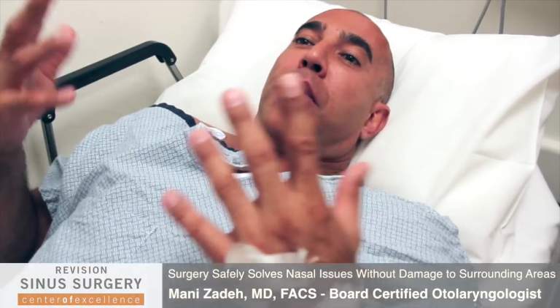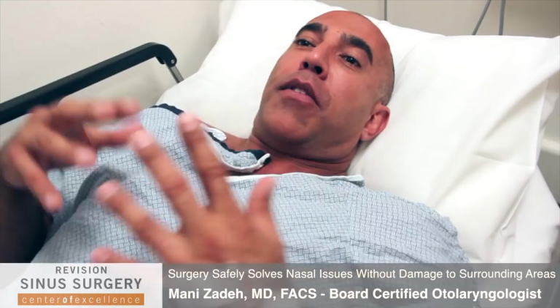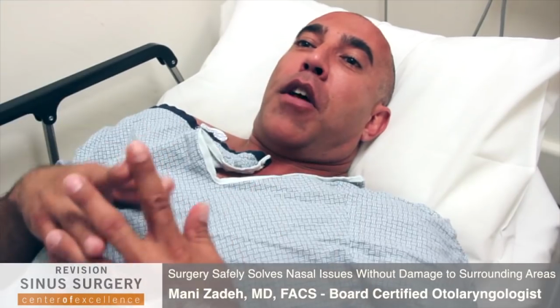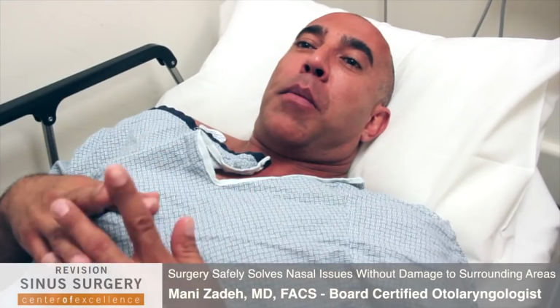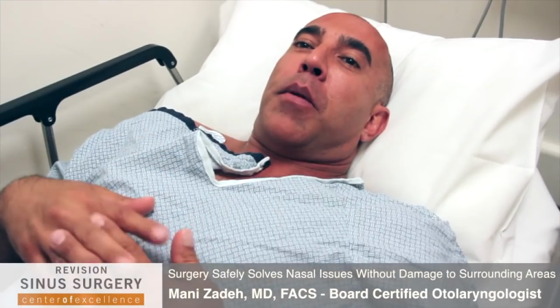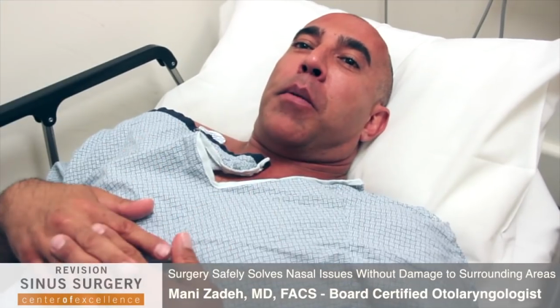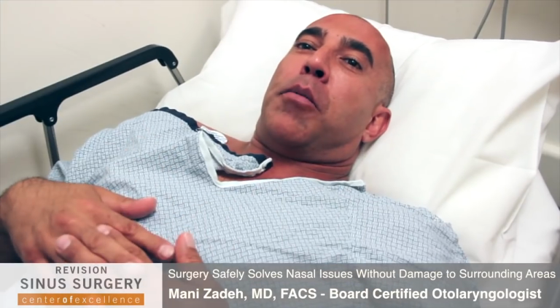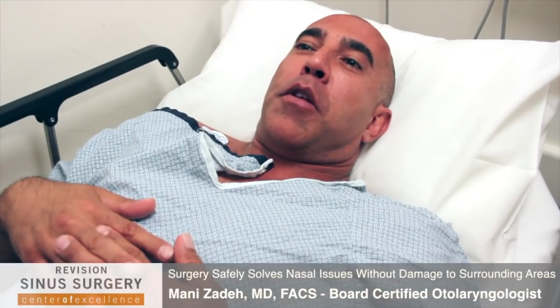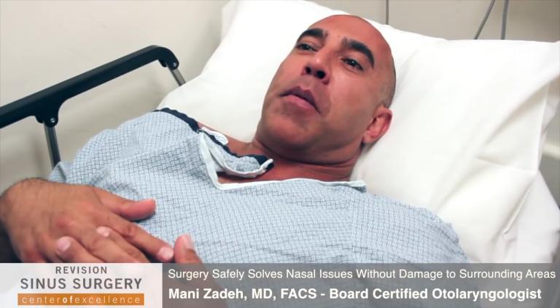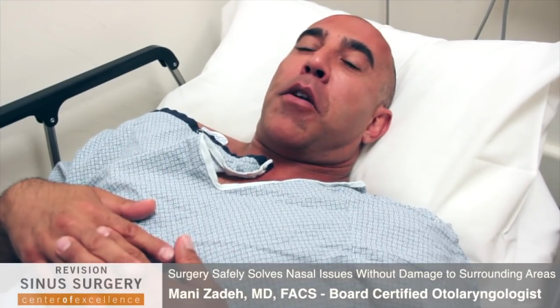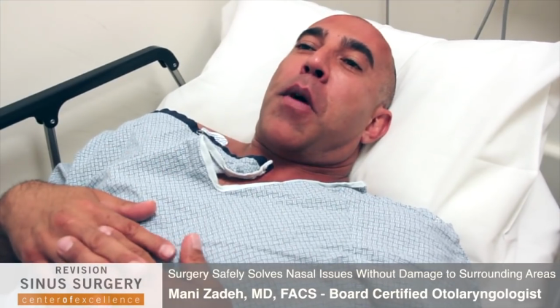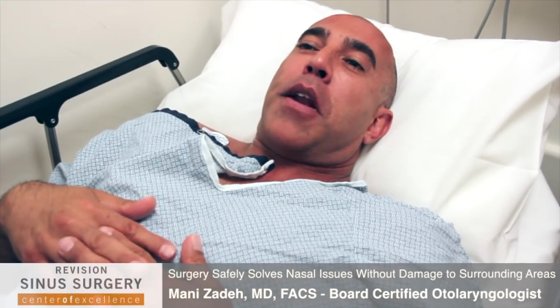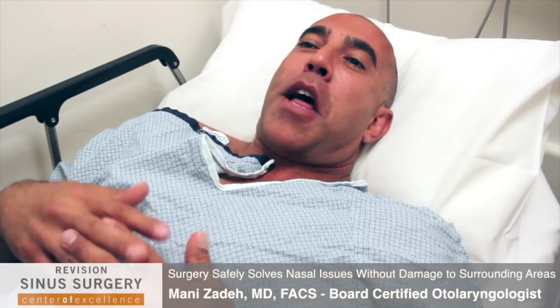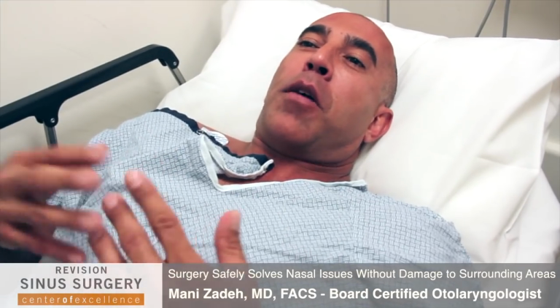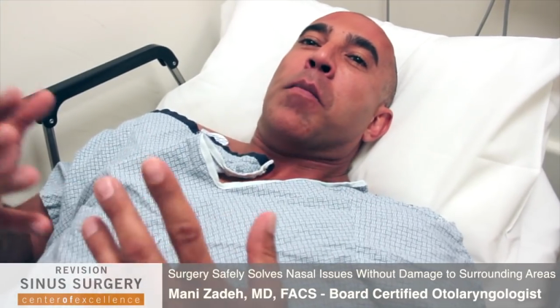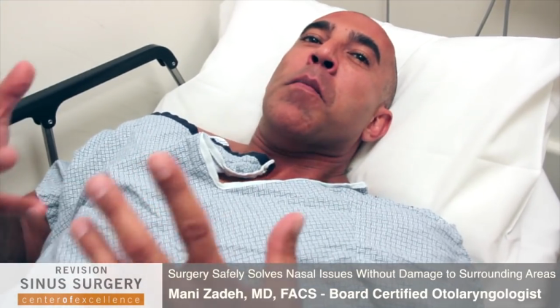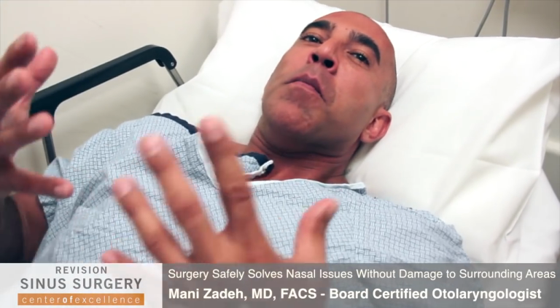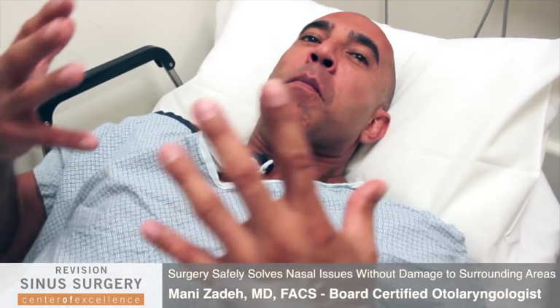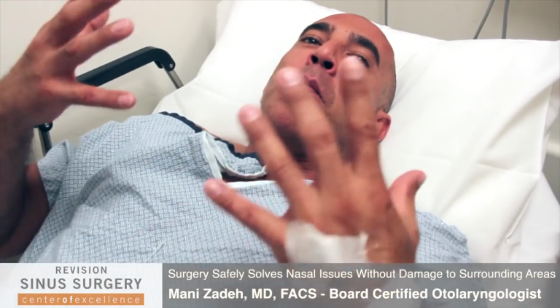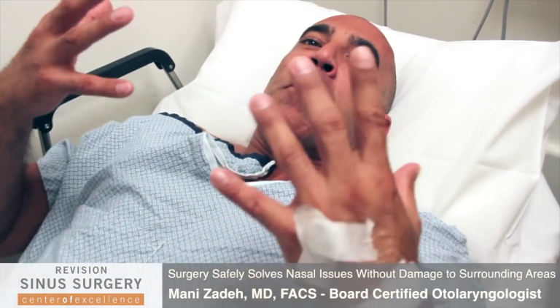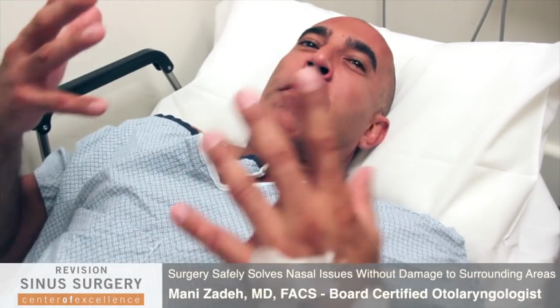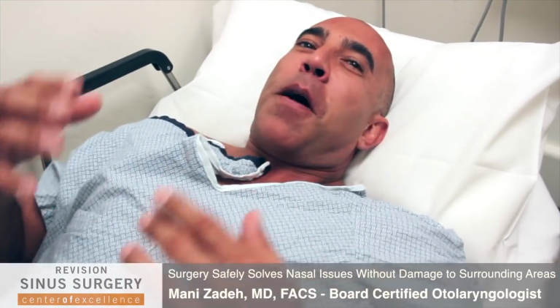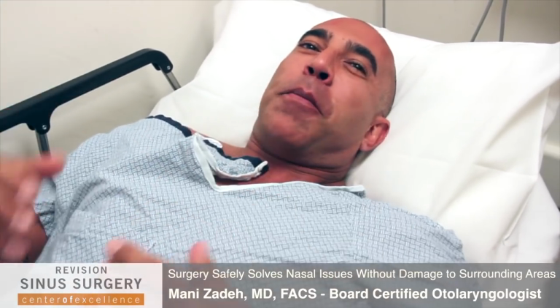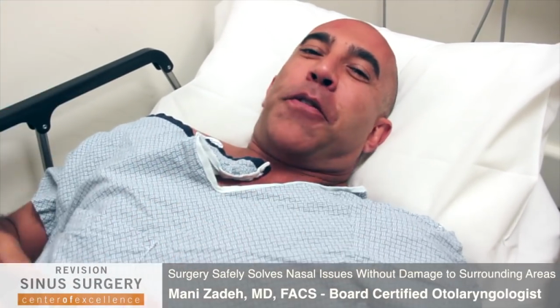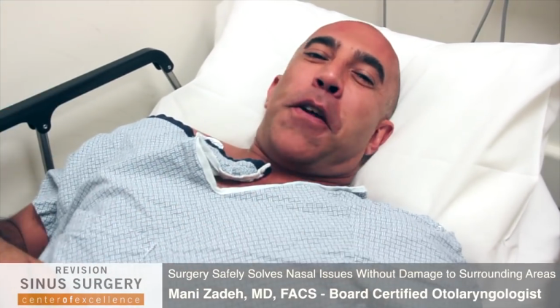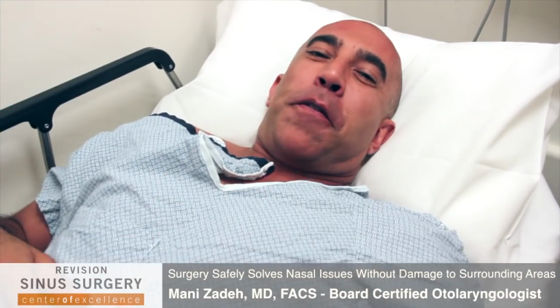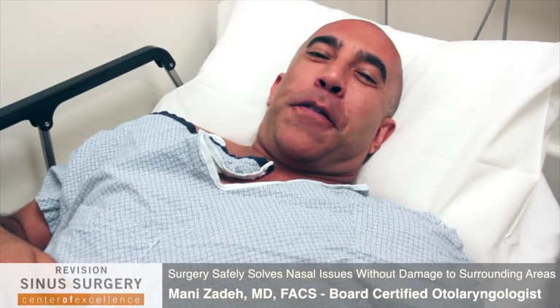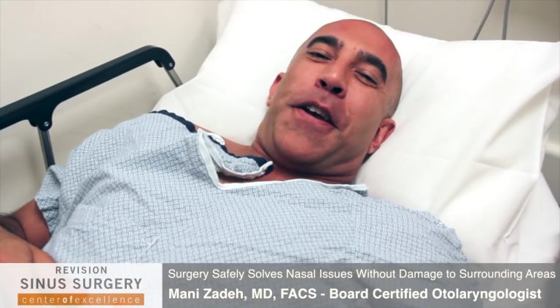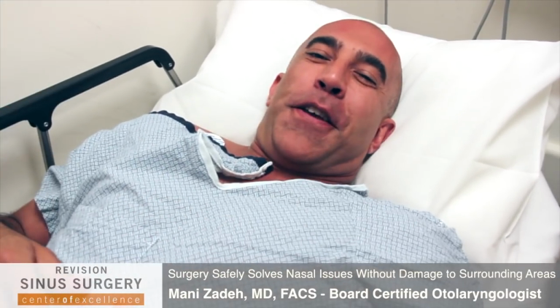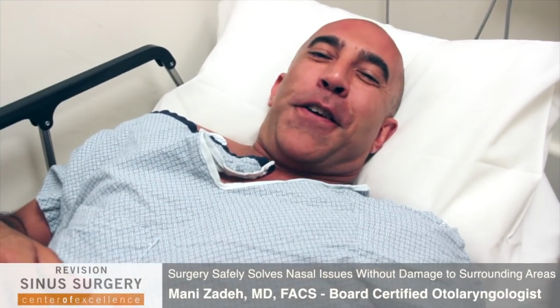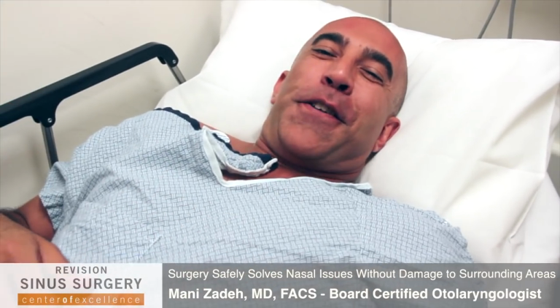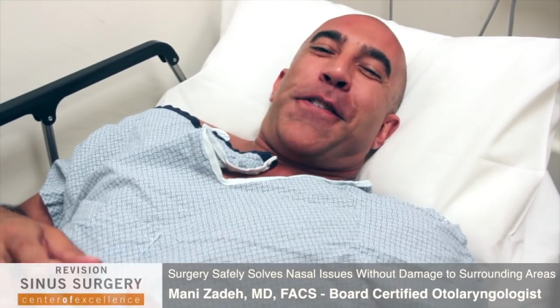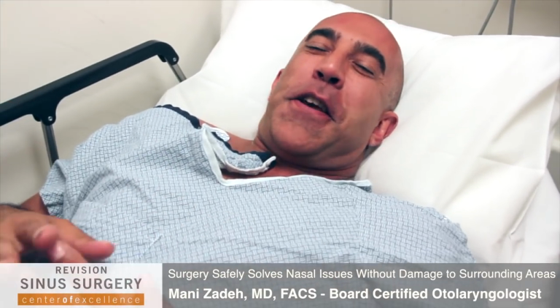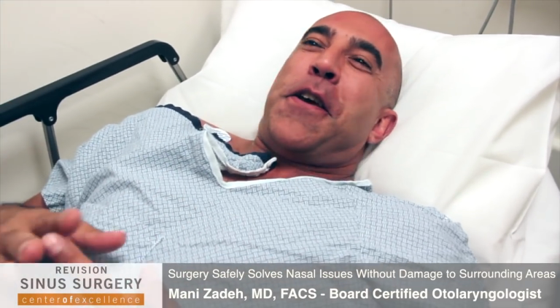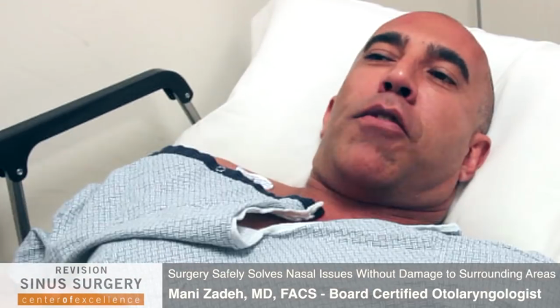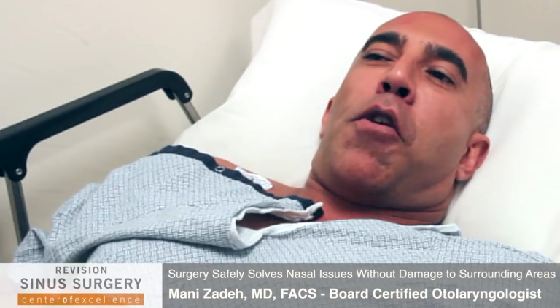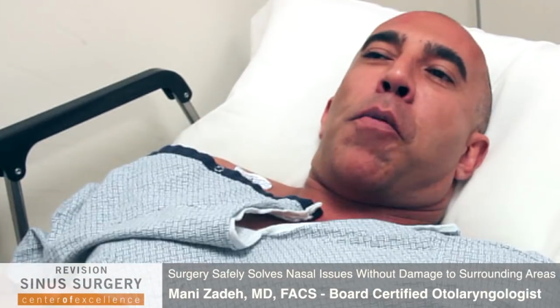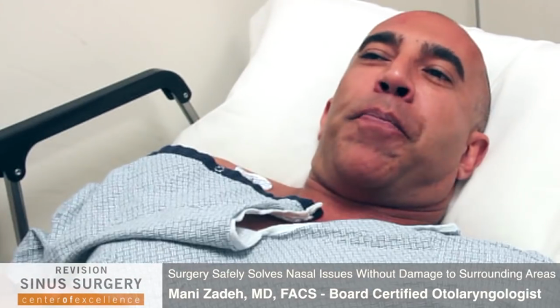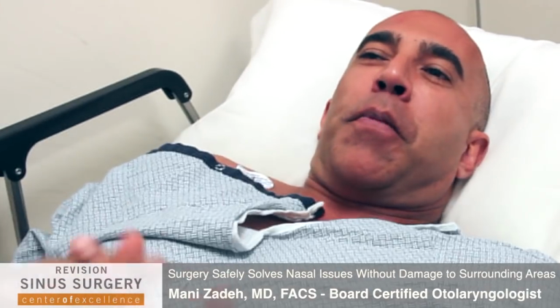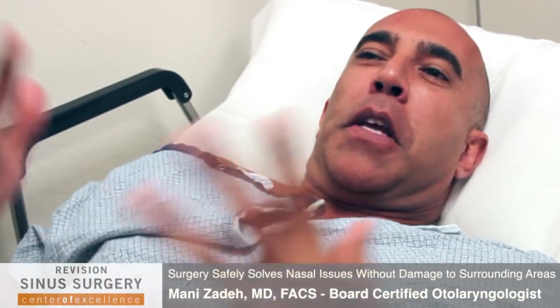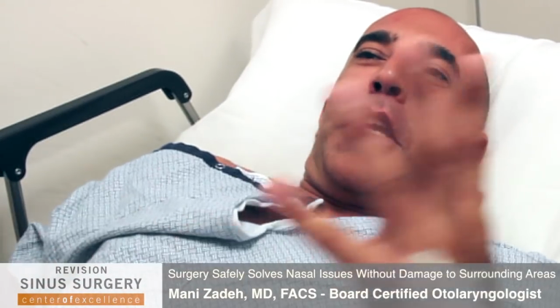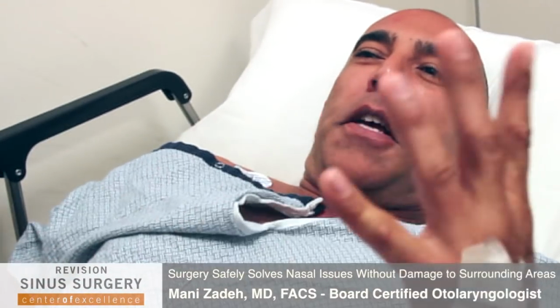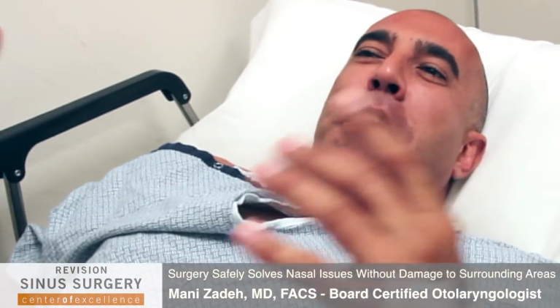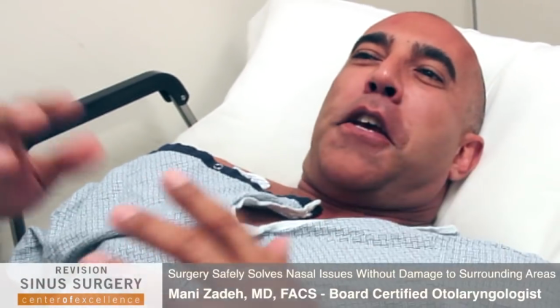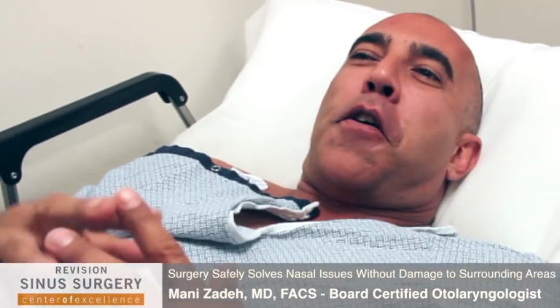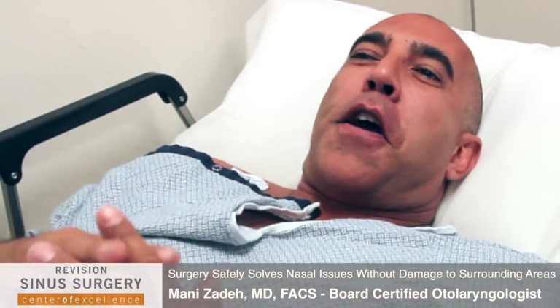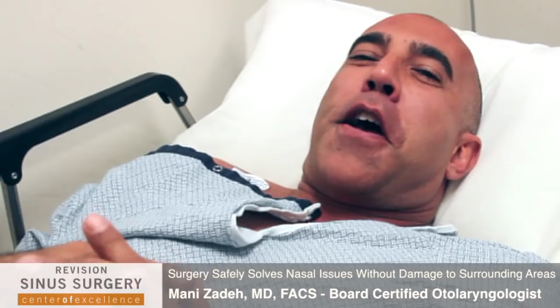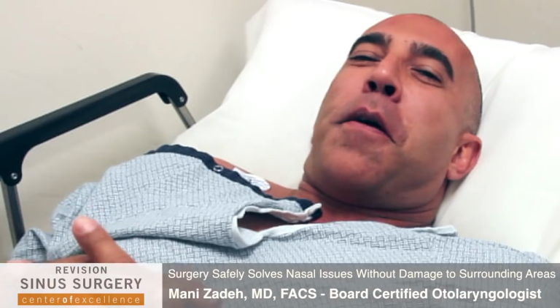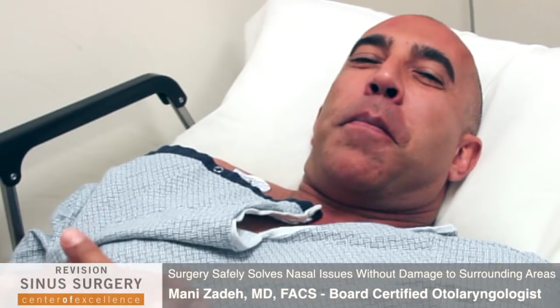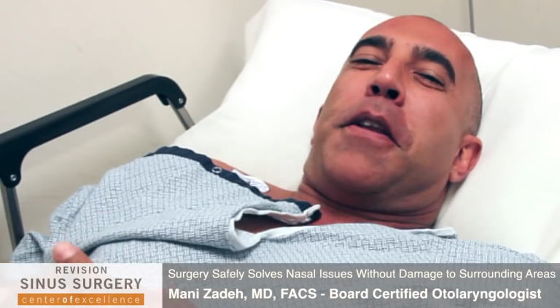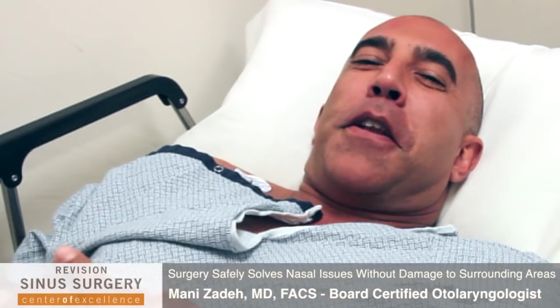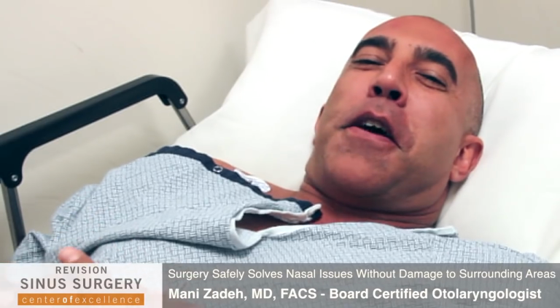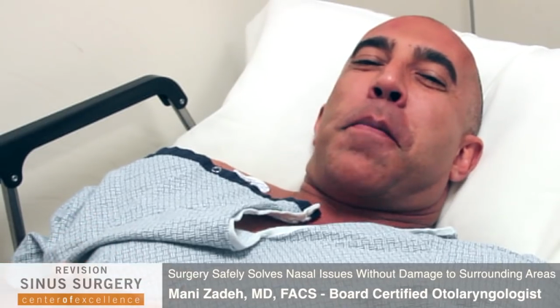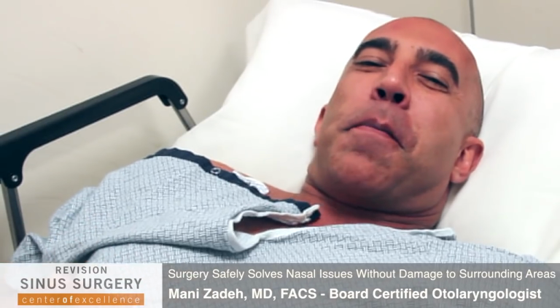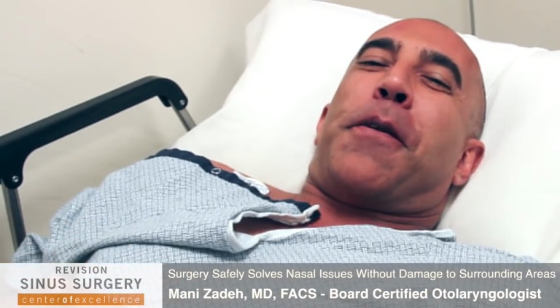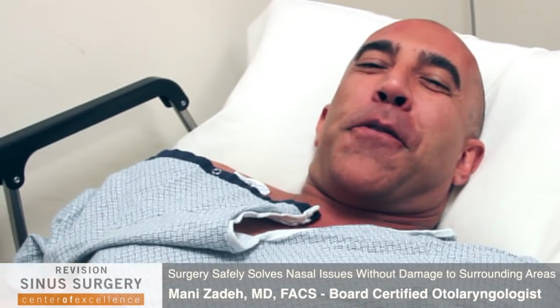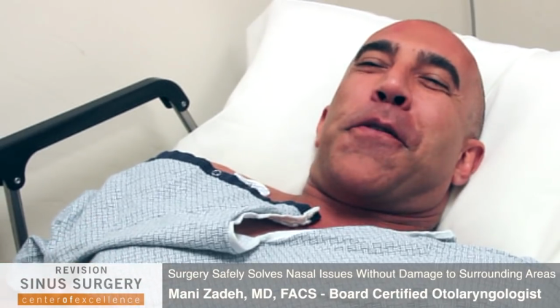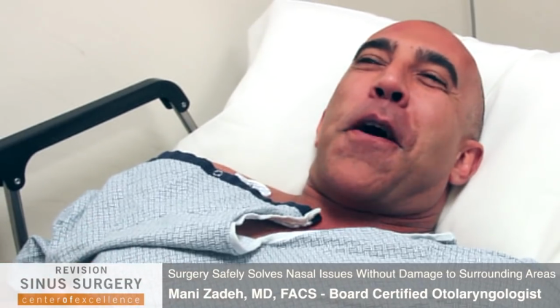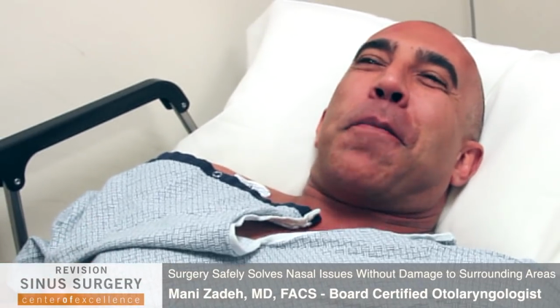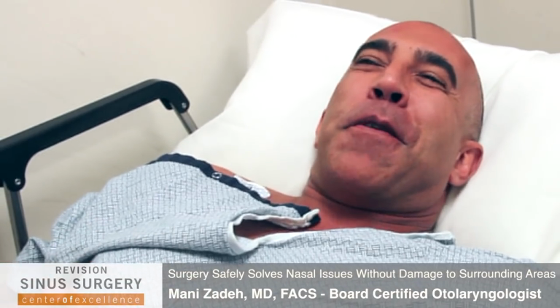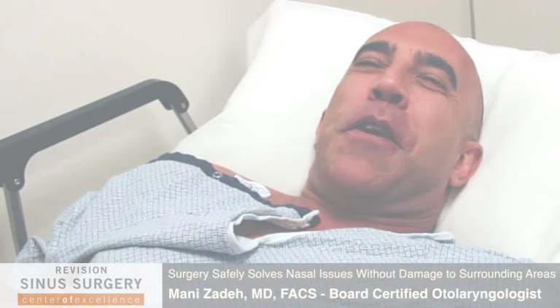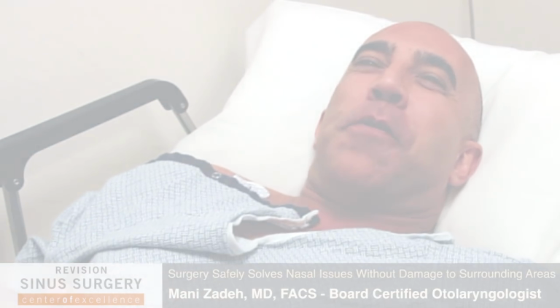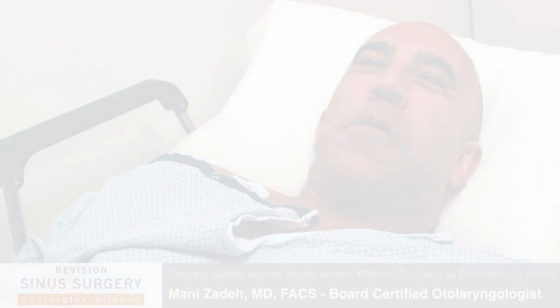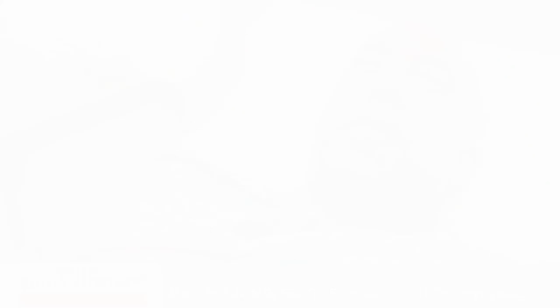Obviously I'll be able to breathe better — right now I'm stuffed, as you can see. So here I am and I'm about to go to the operating room.